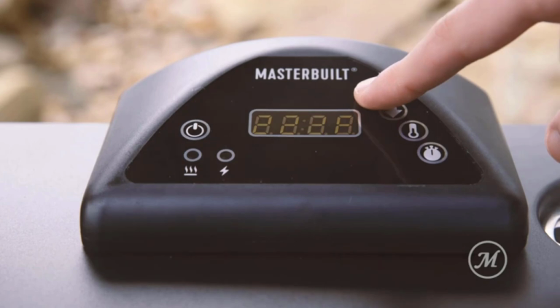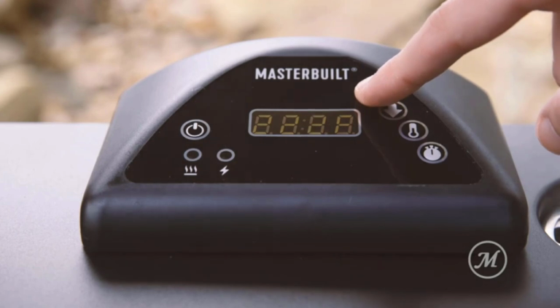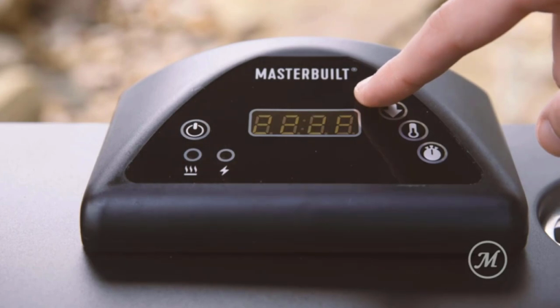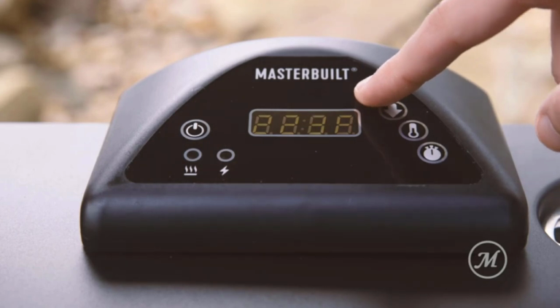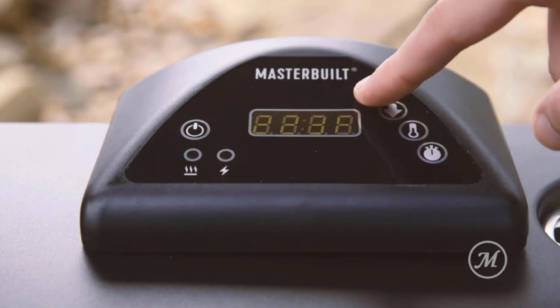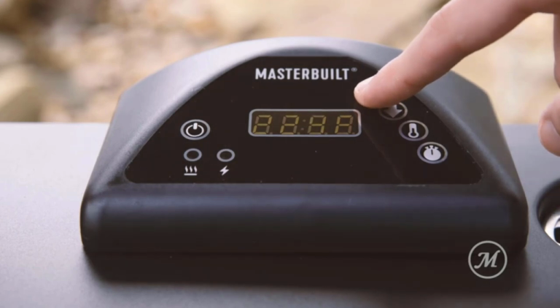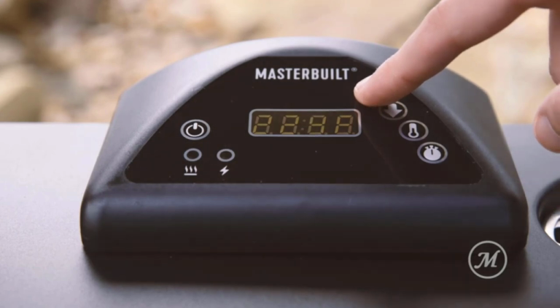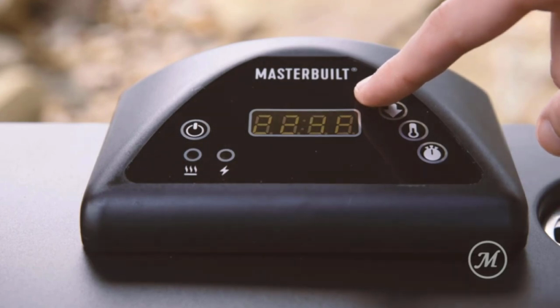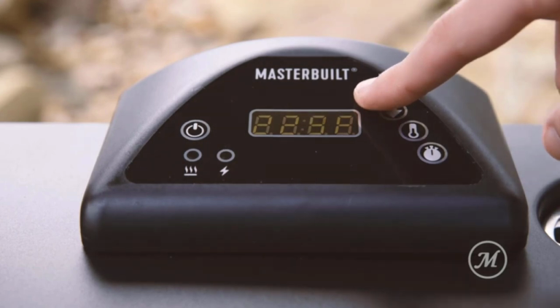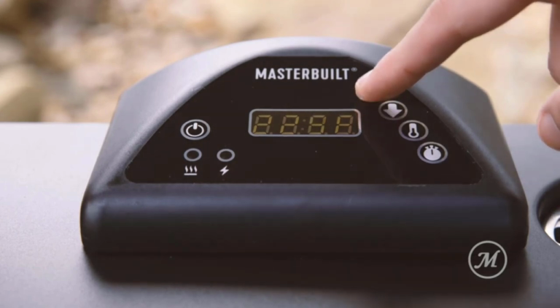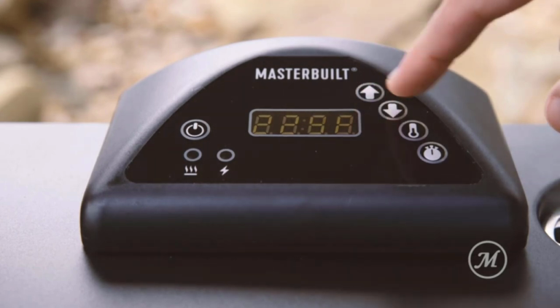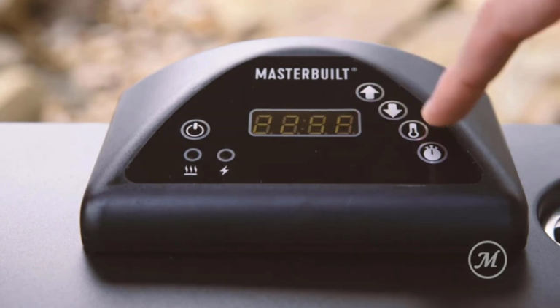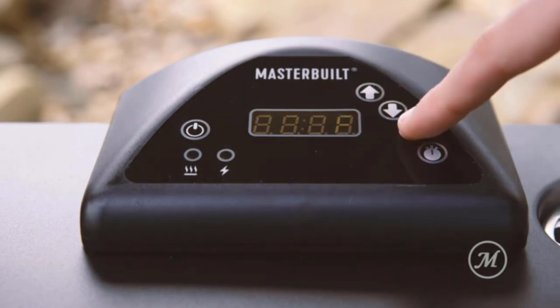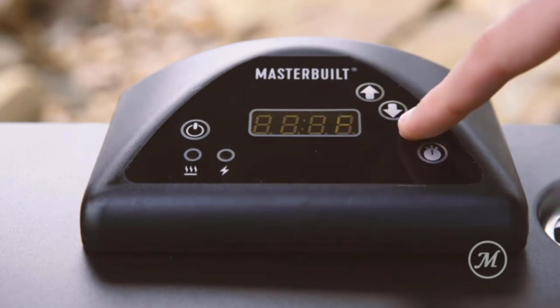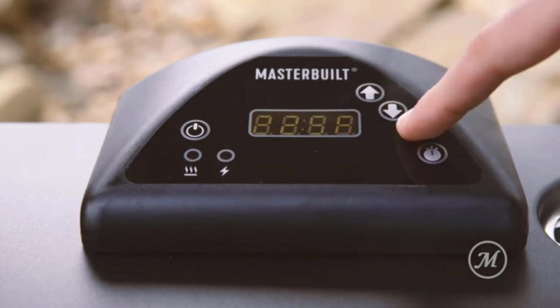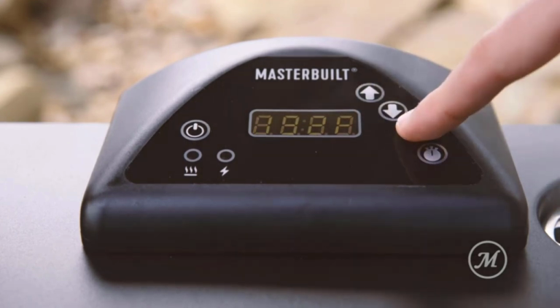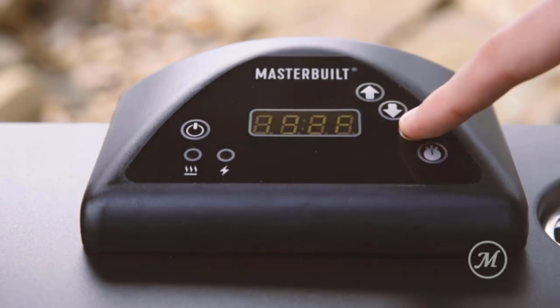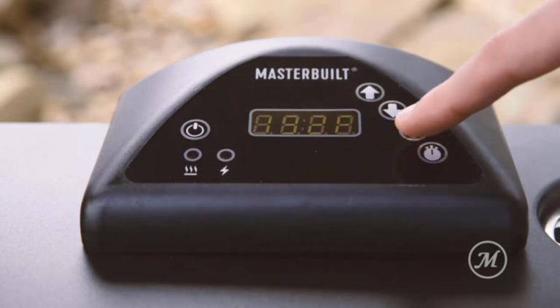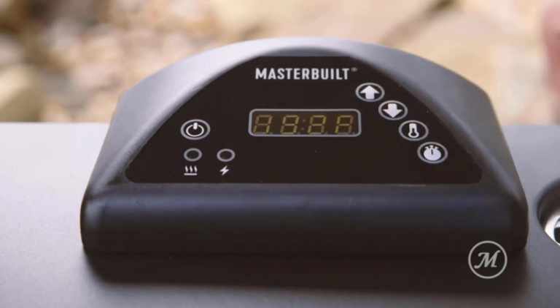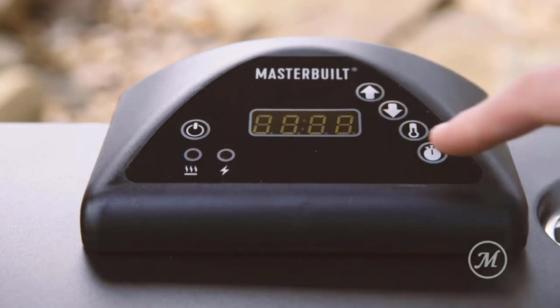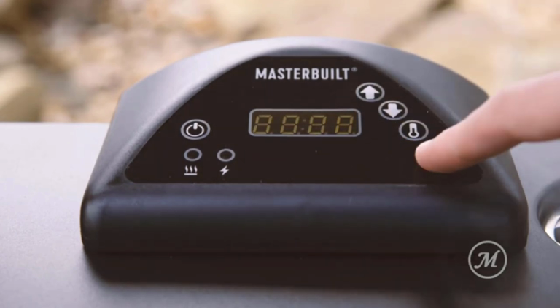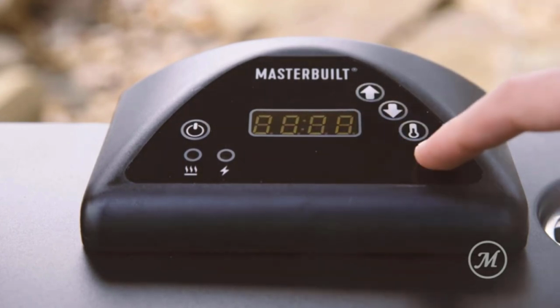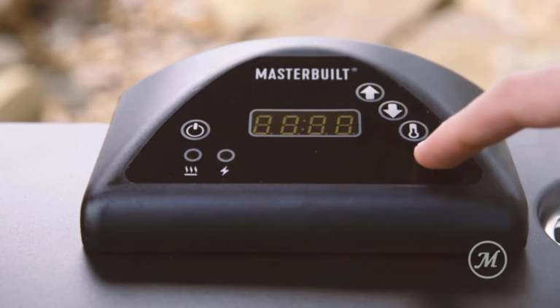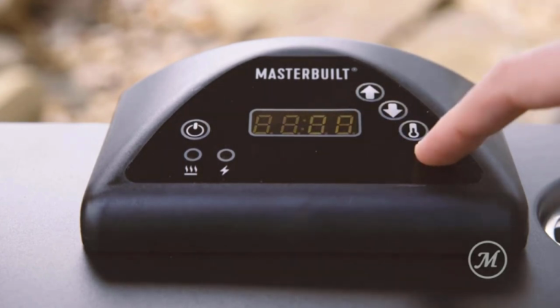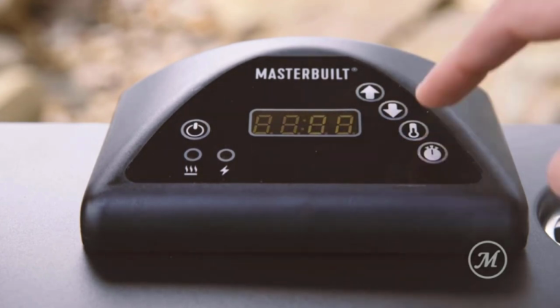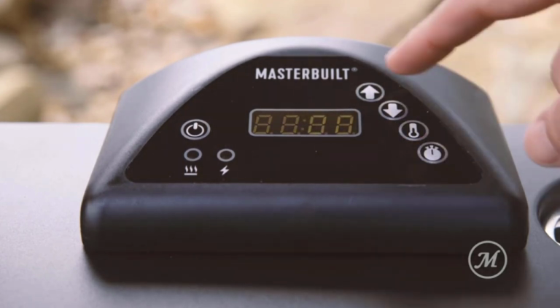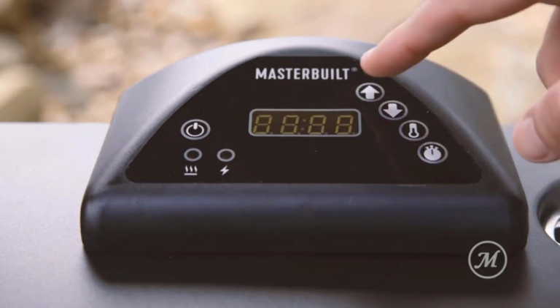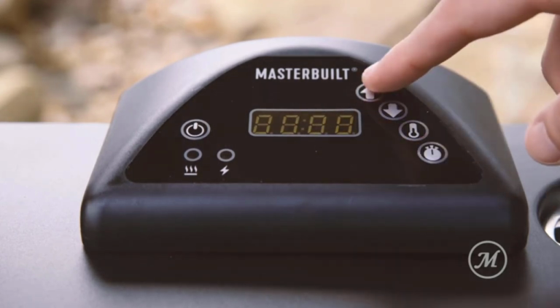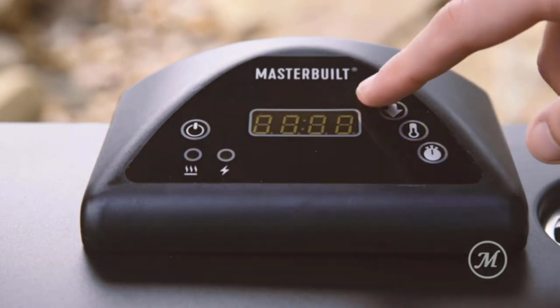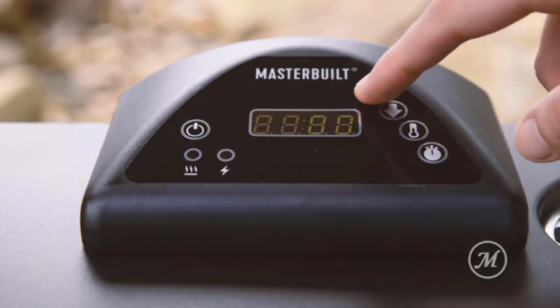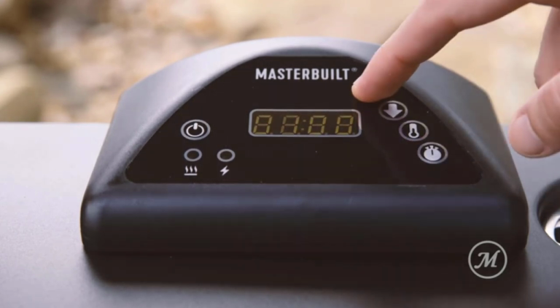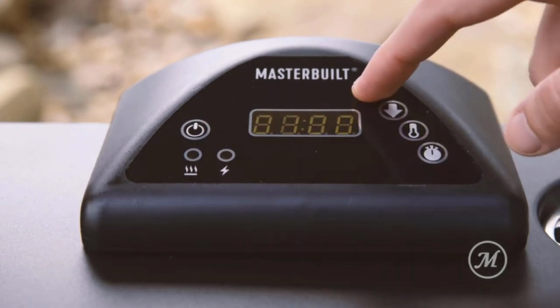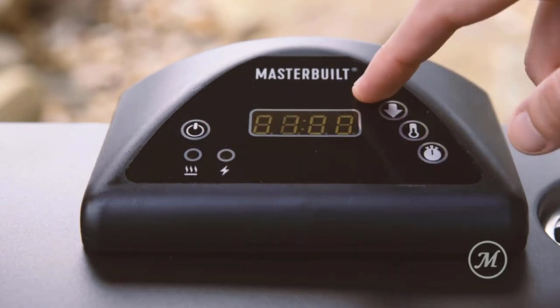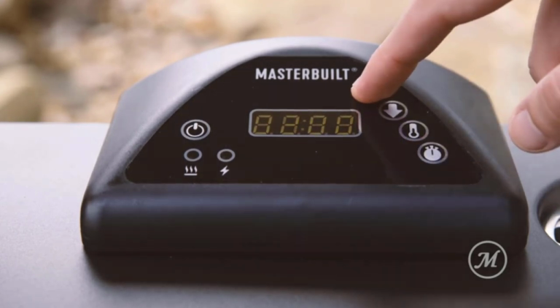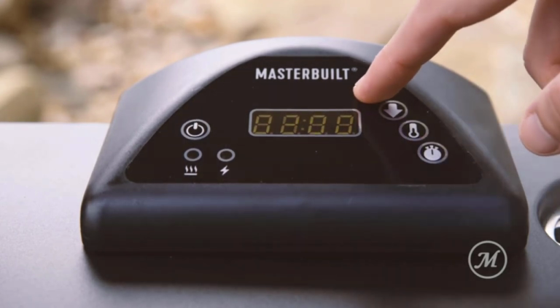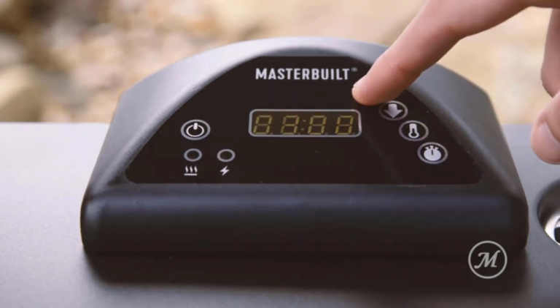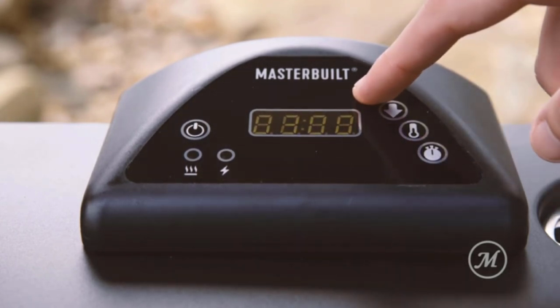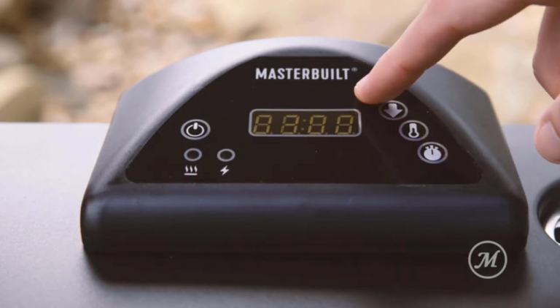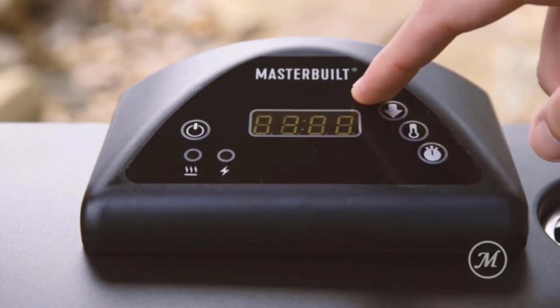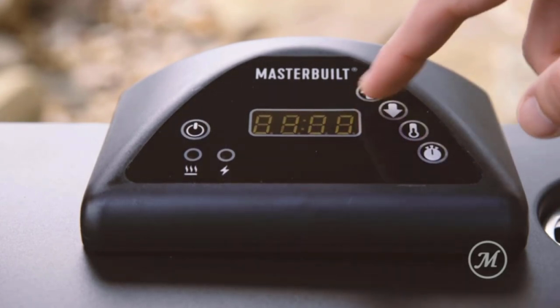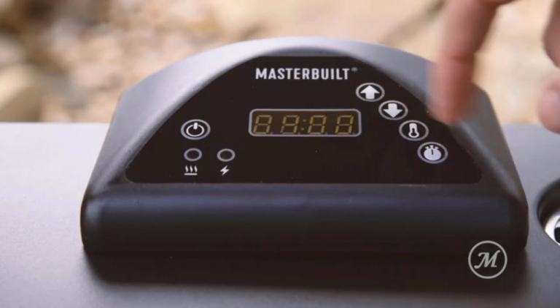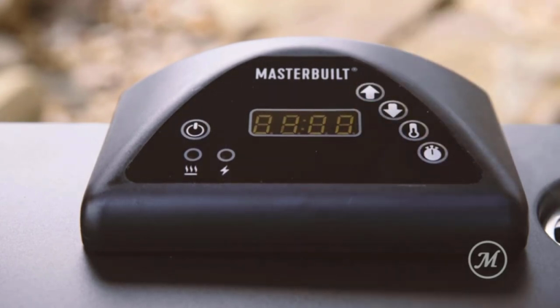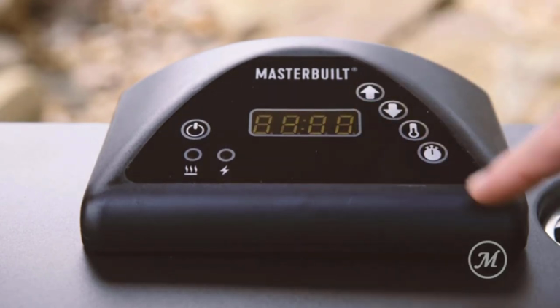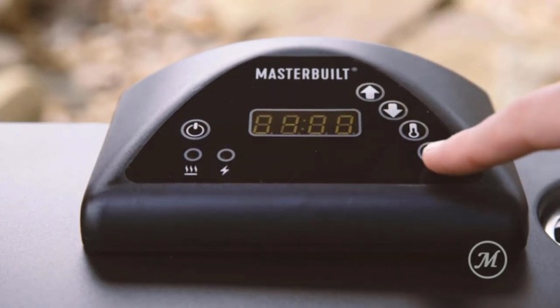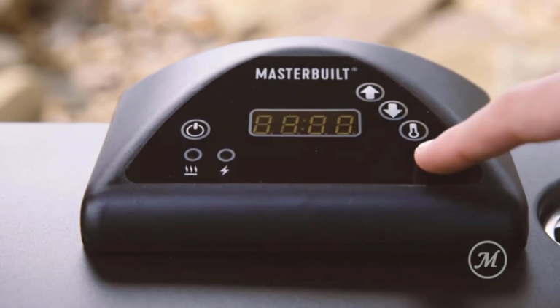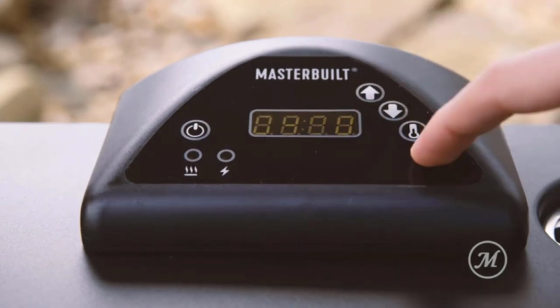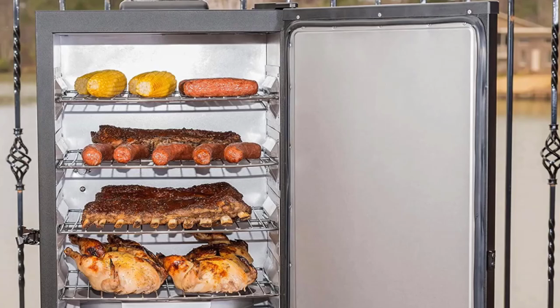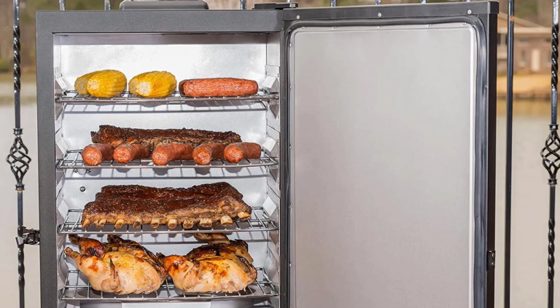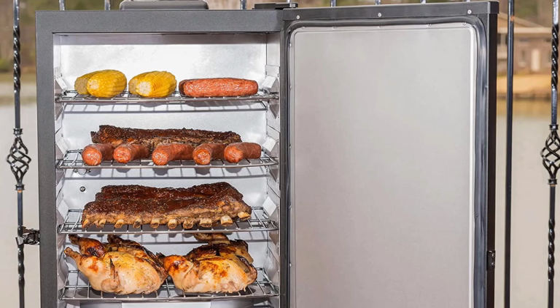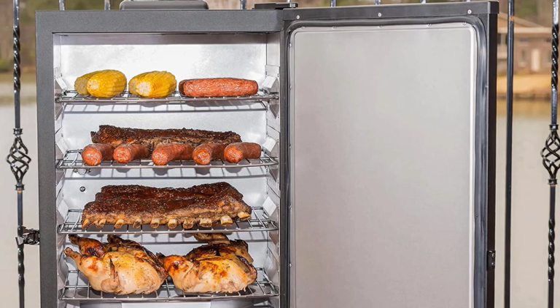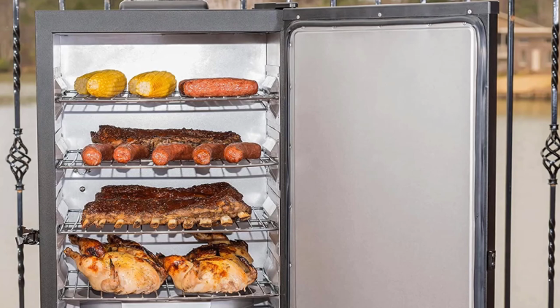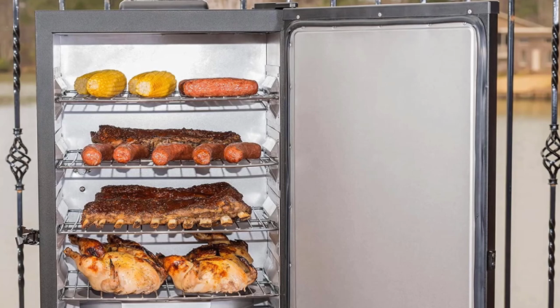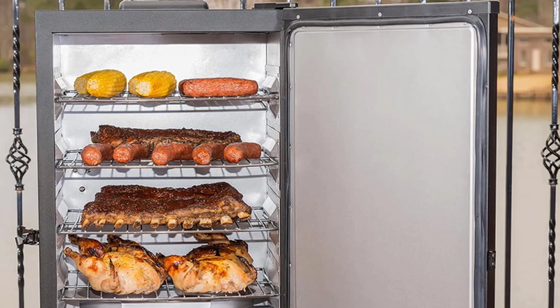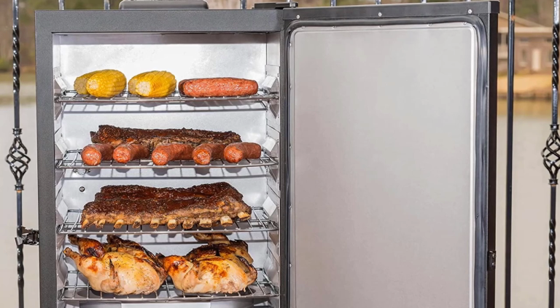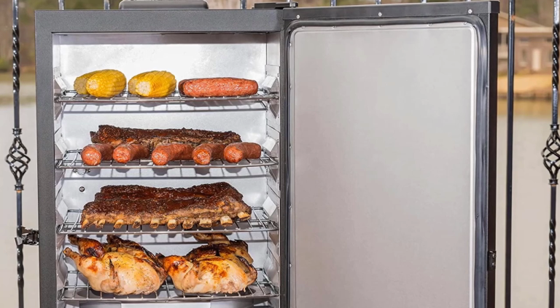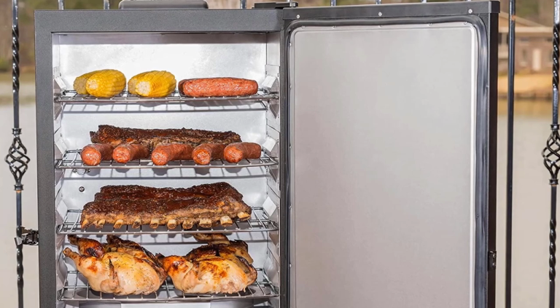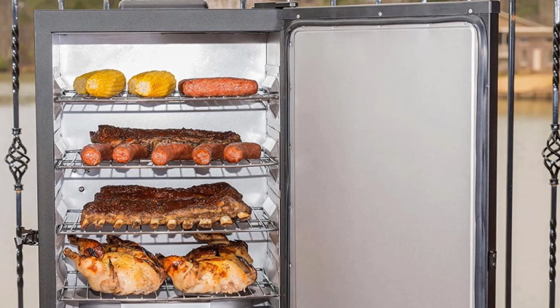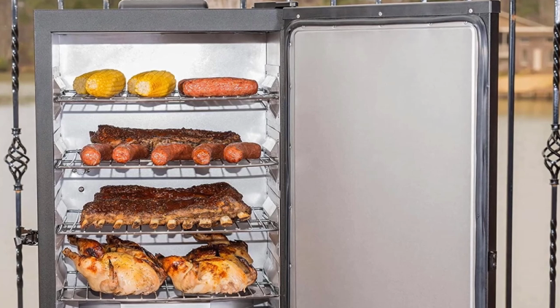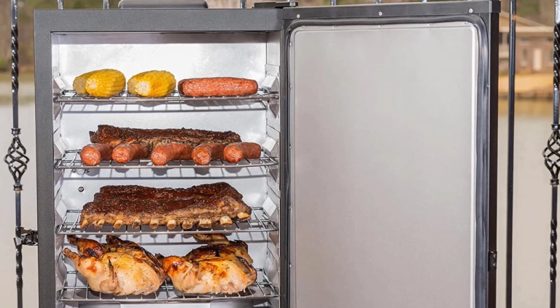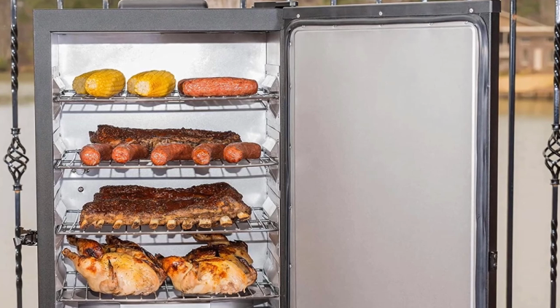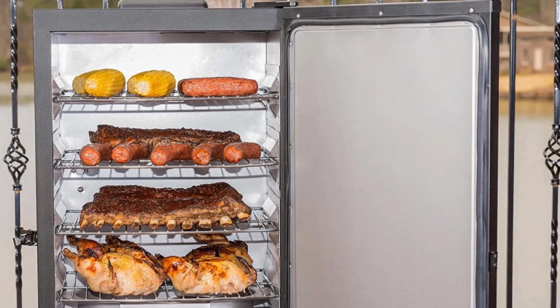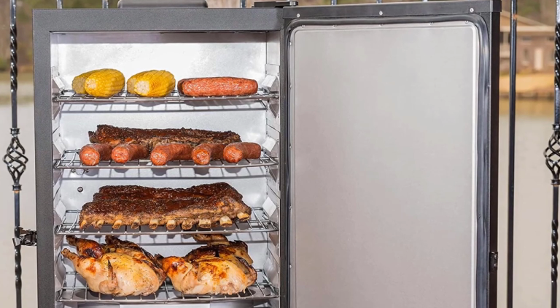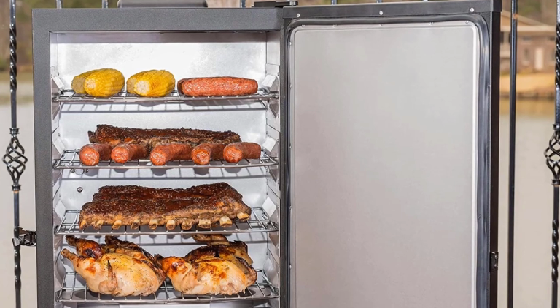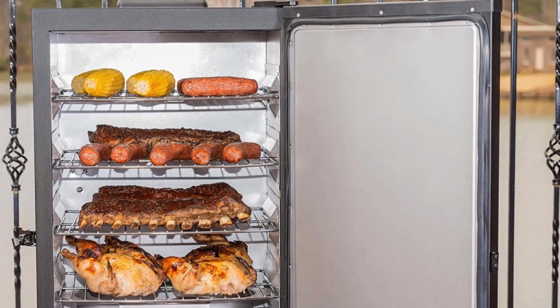The slow smoker is perfect for smoking cheese, fish, bacon, and jerky, when longer smoke times at lower temperatures are ideal.